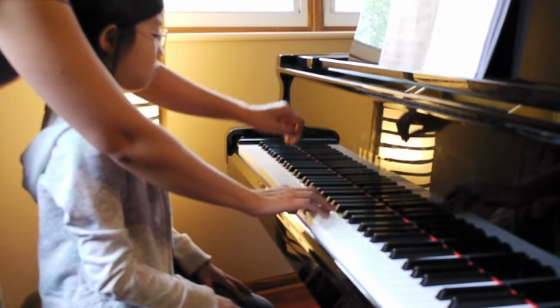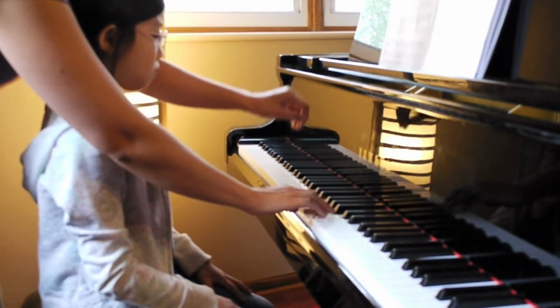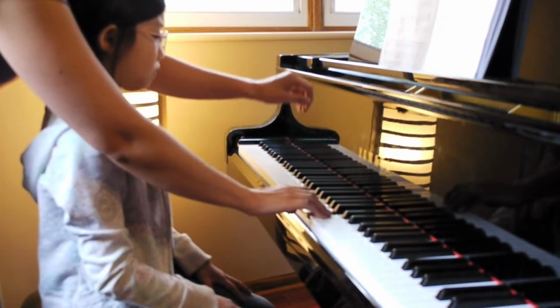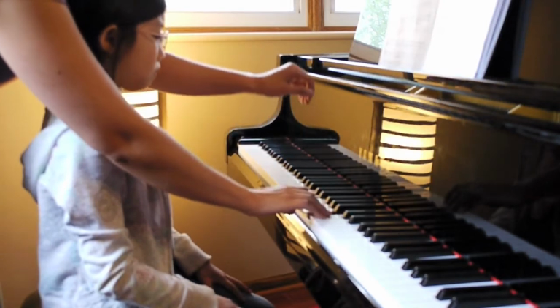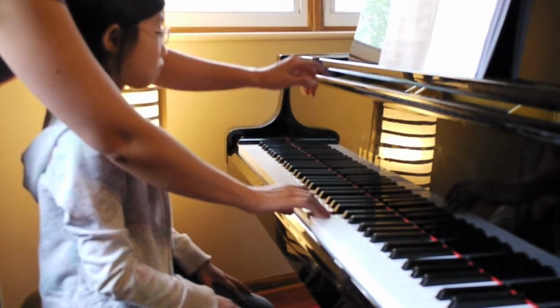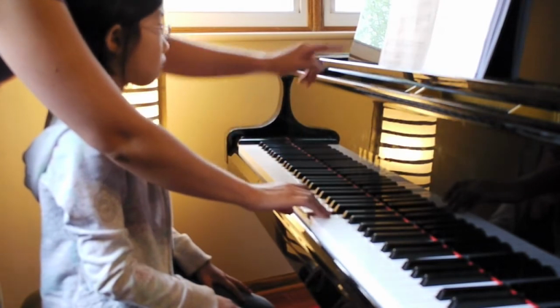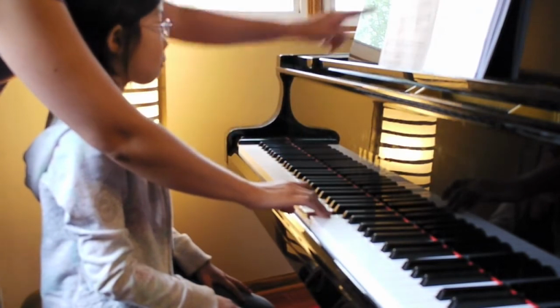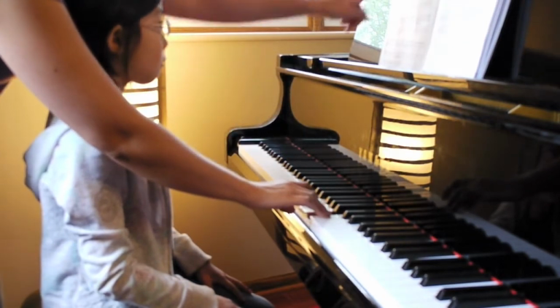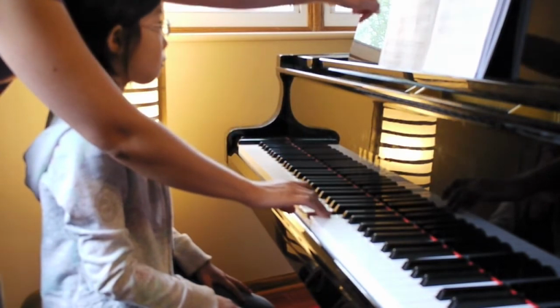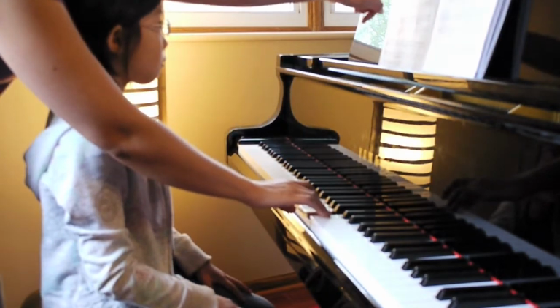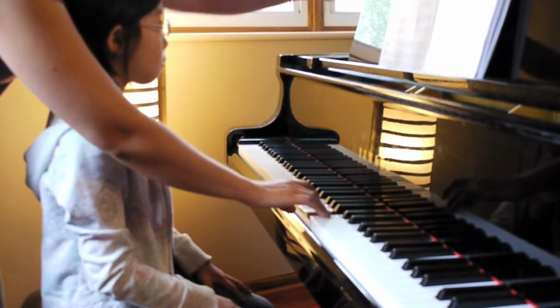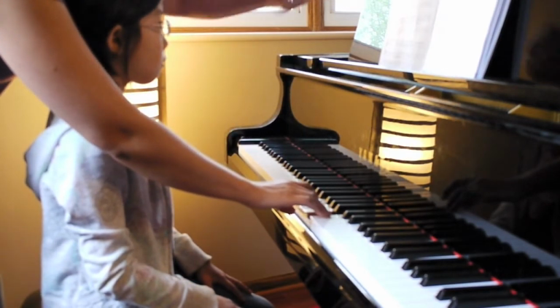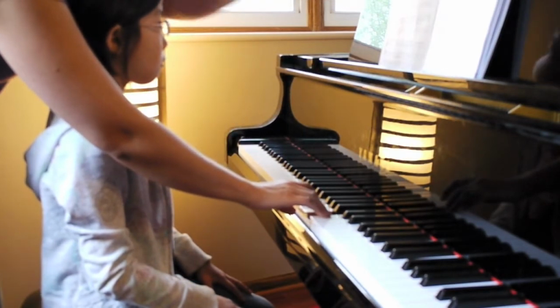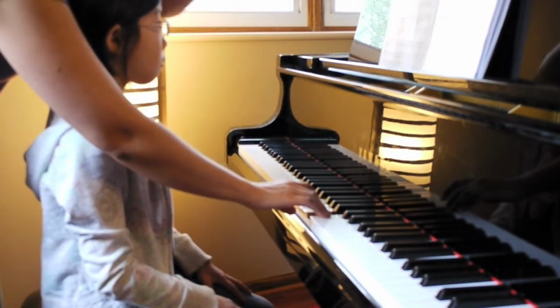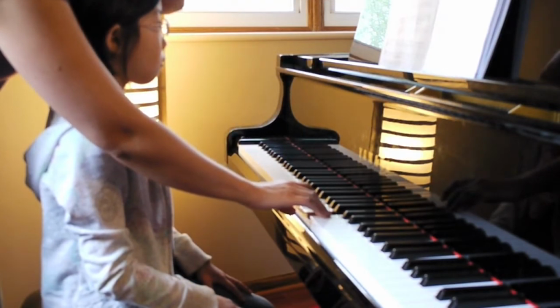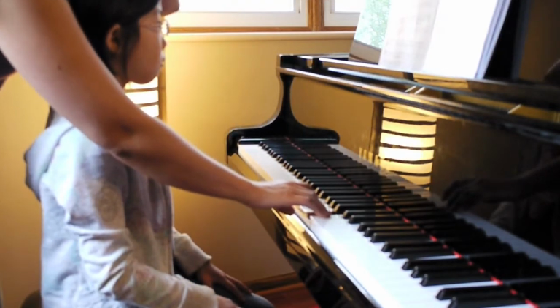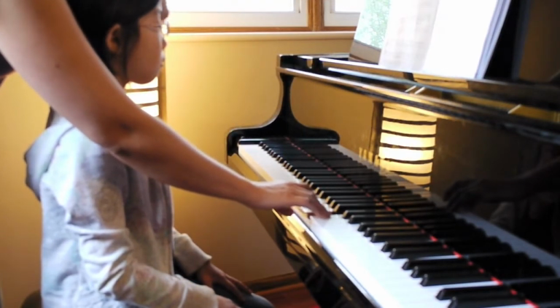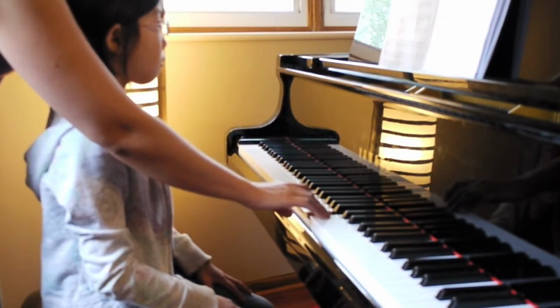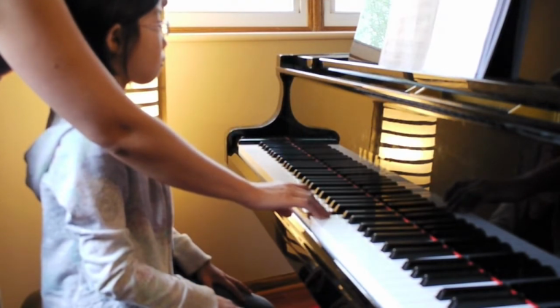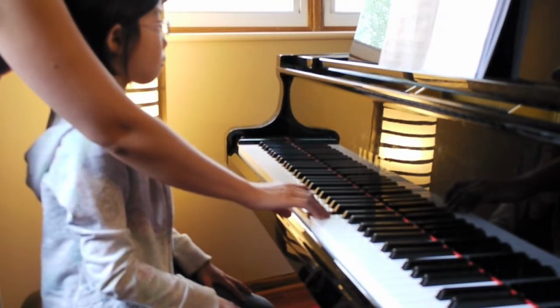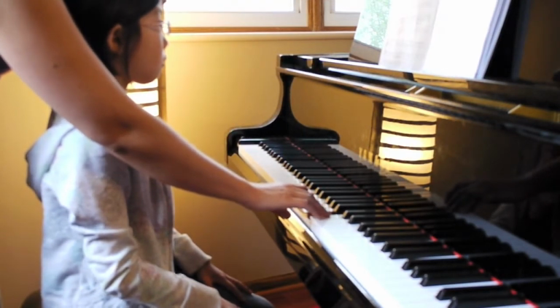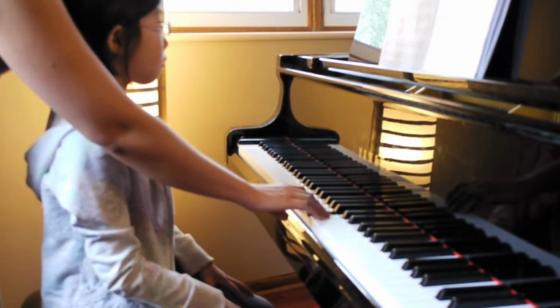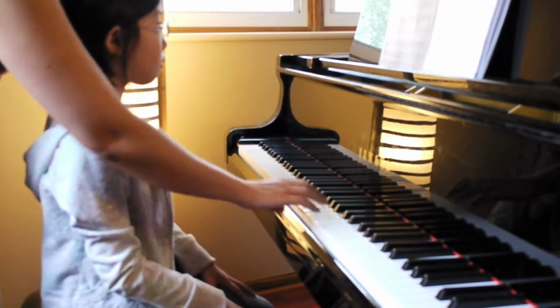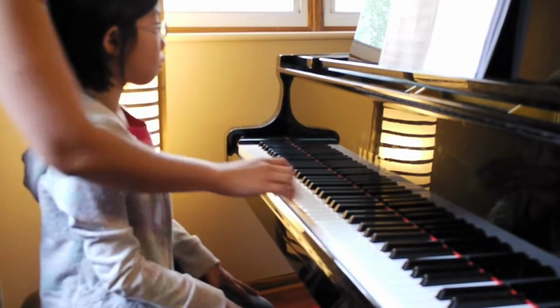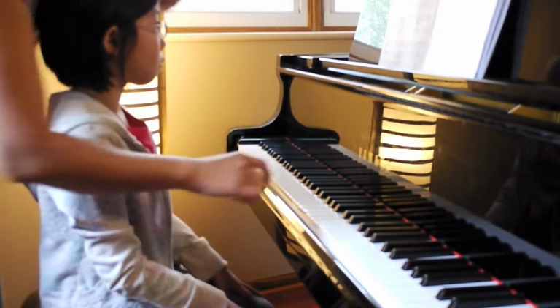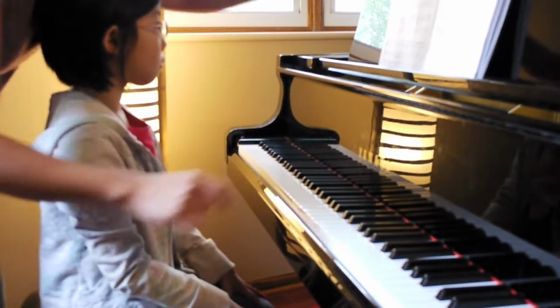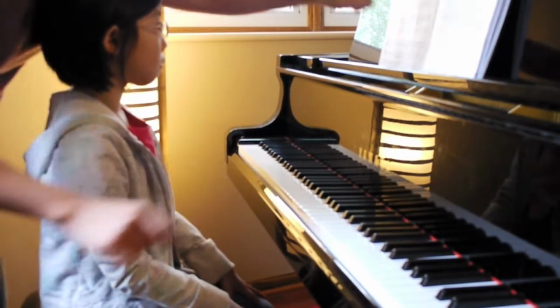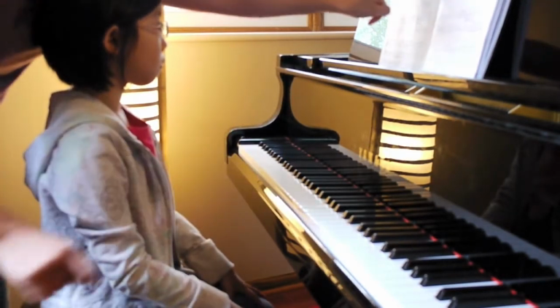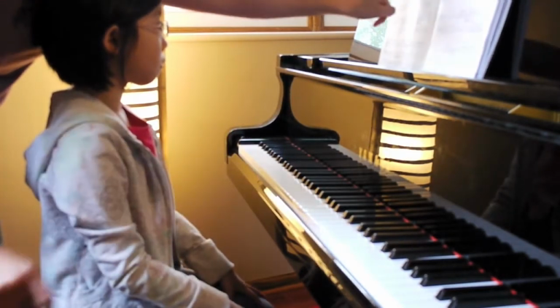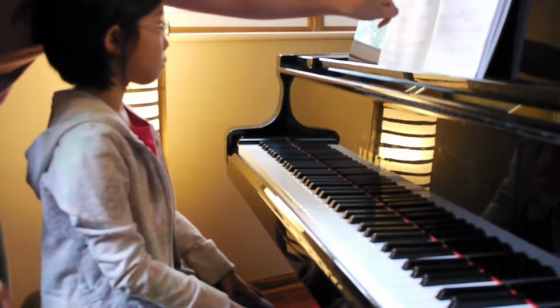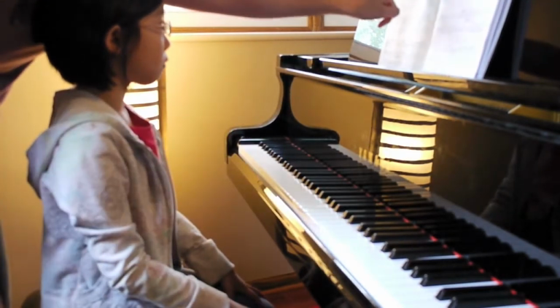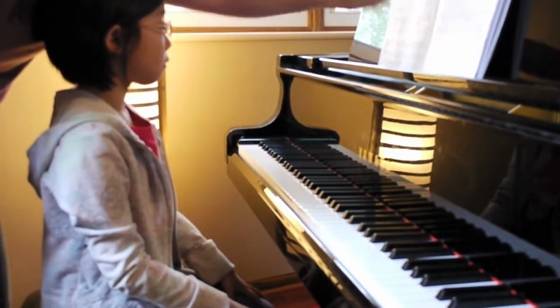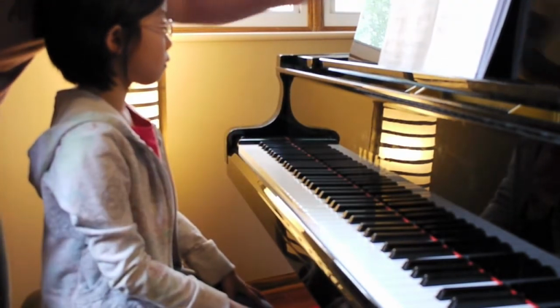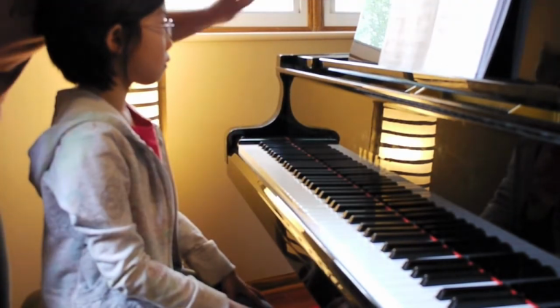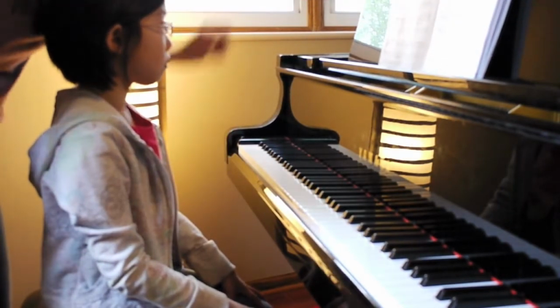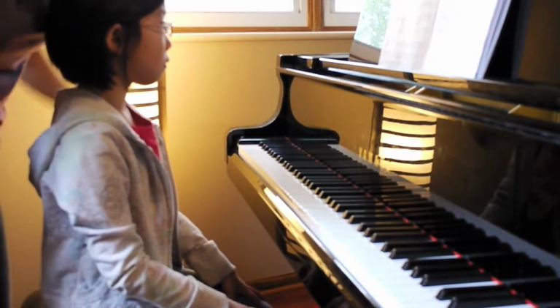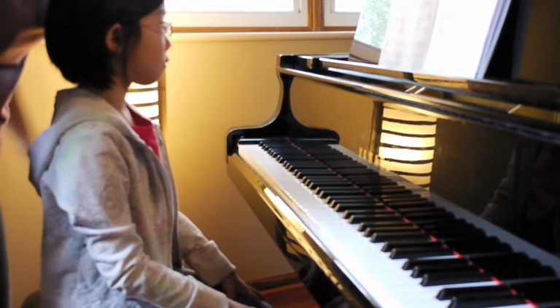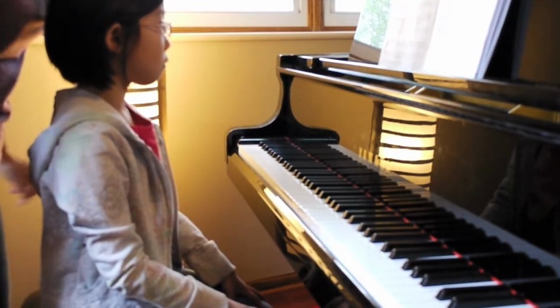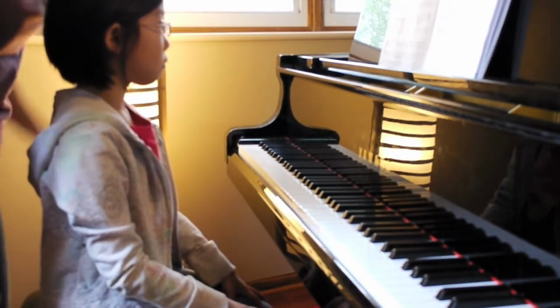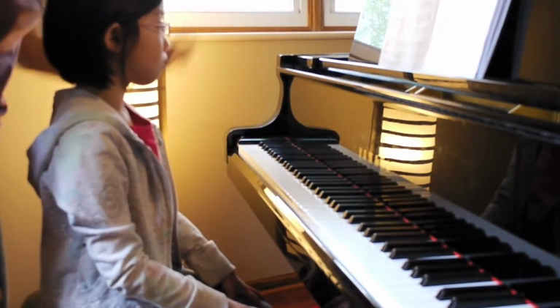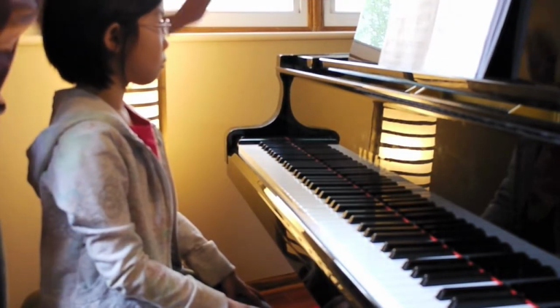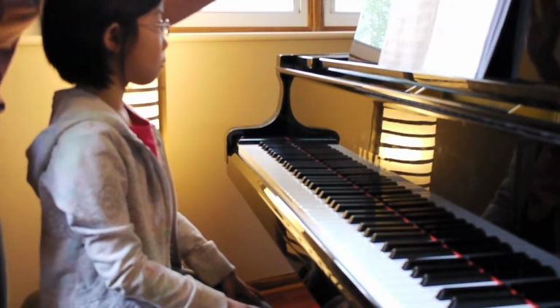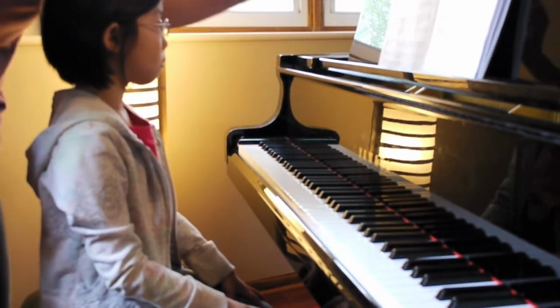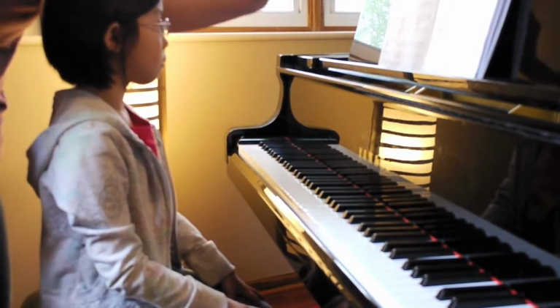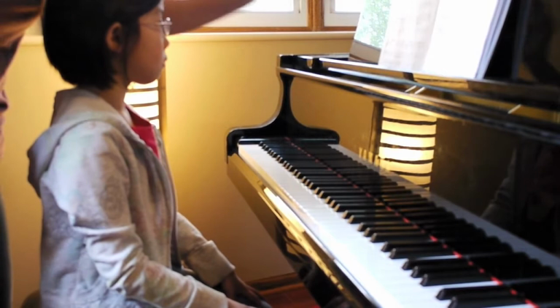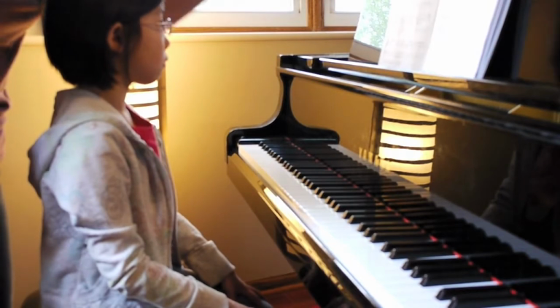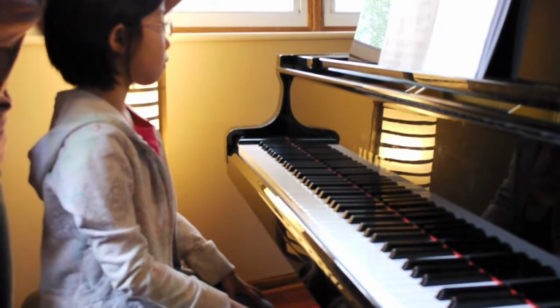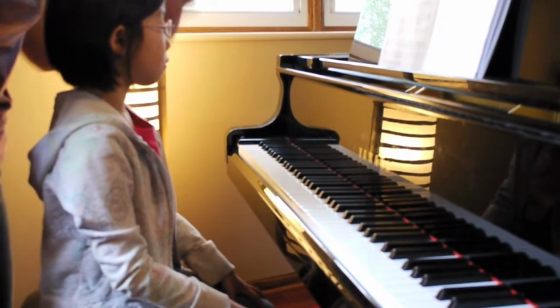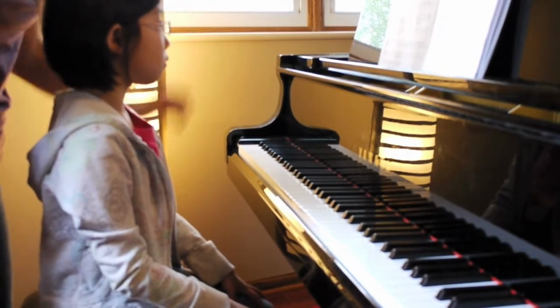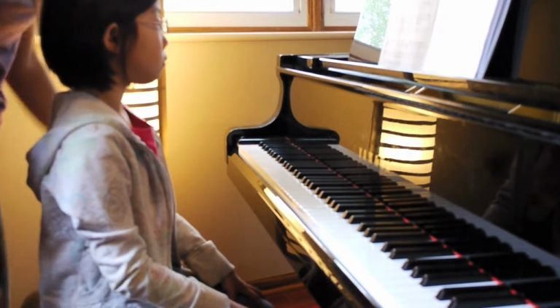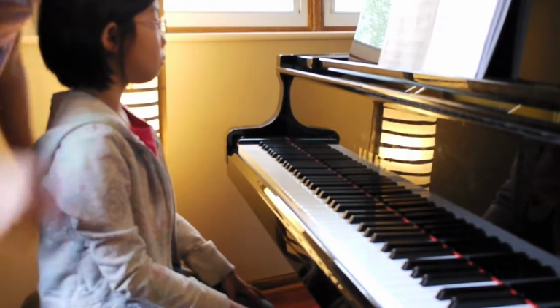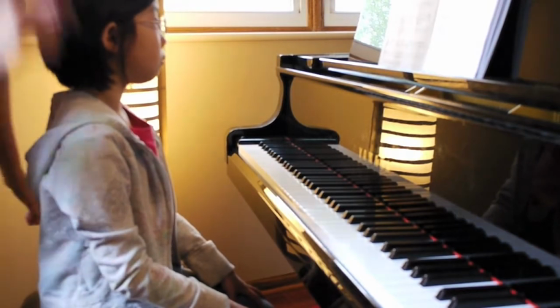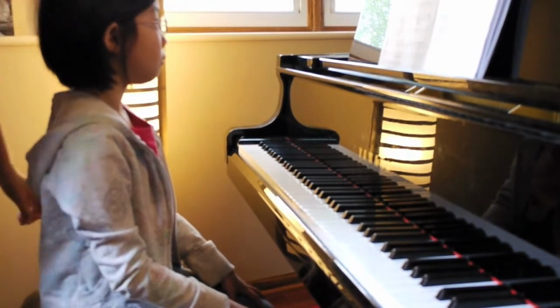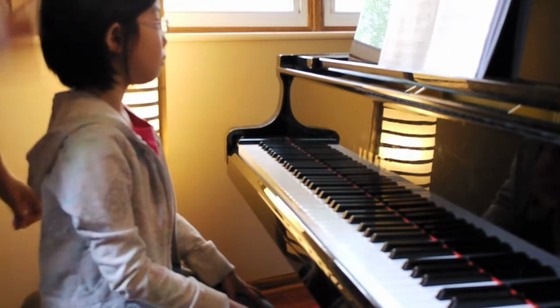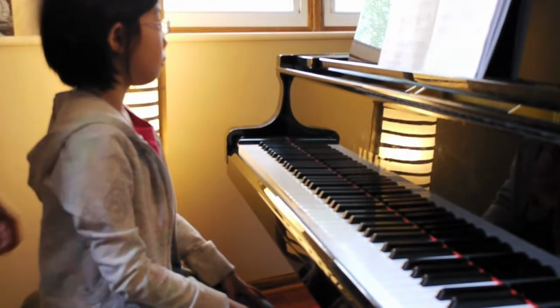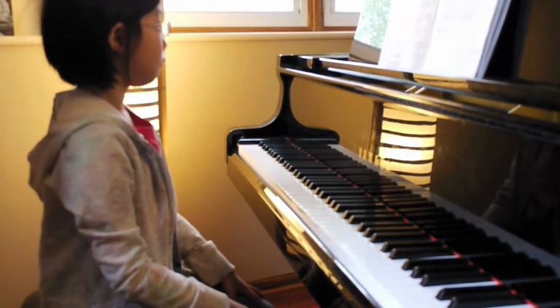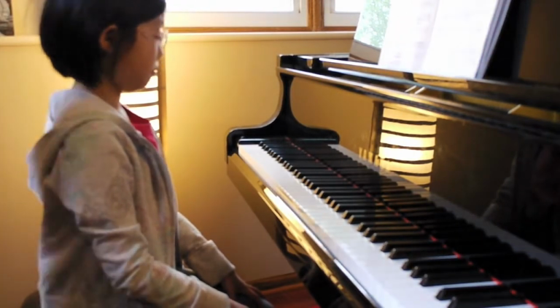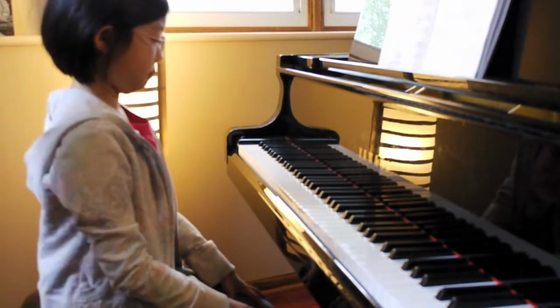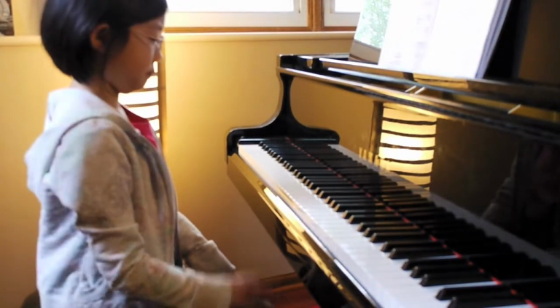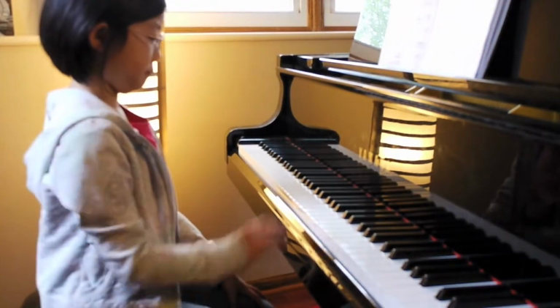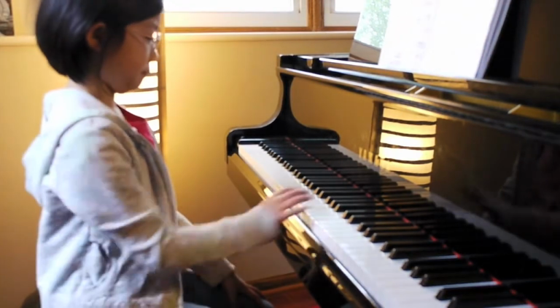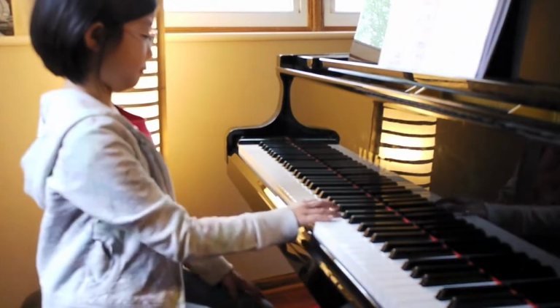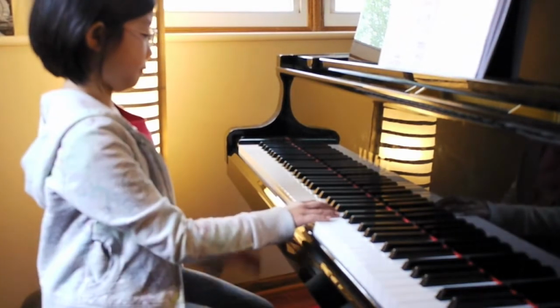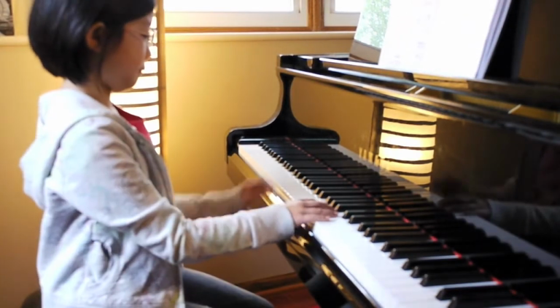In the left hand, you have to leave — don't hold it down when there is a rest. From the beginning, one more time.